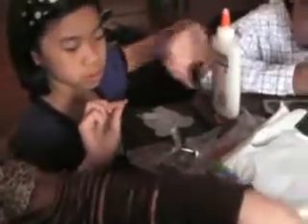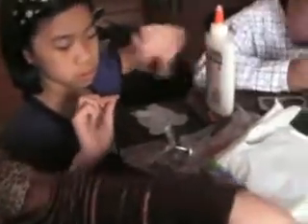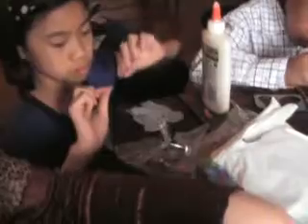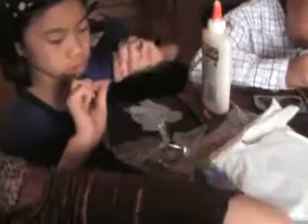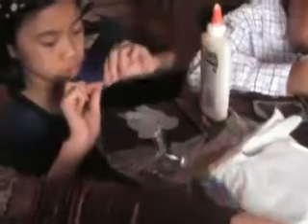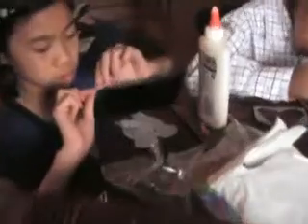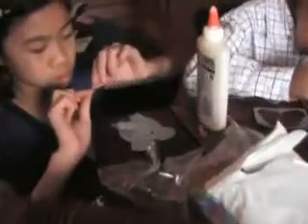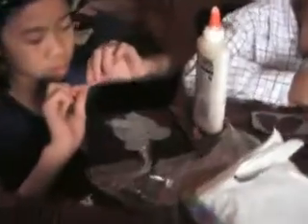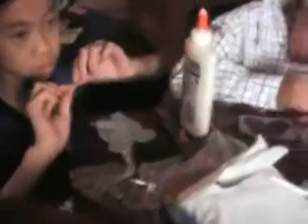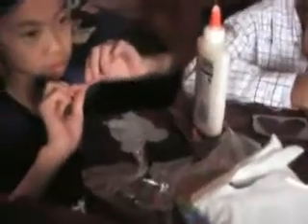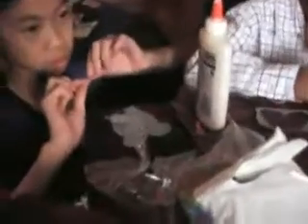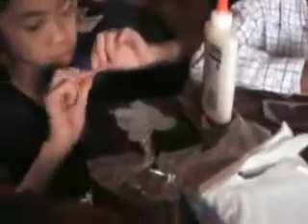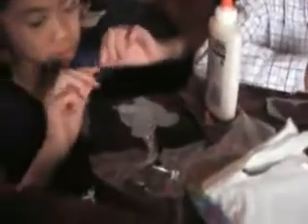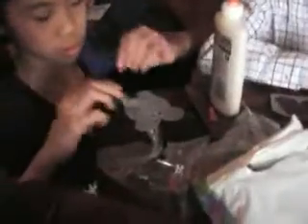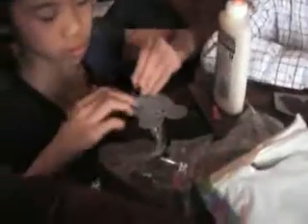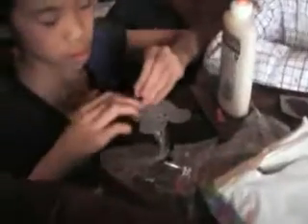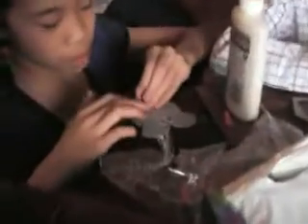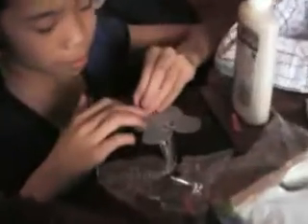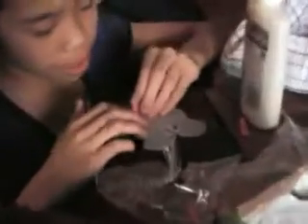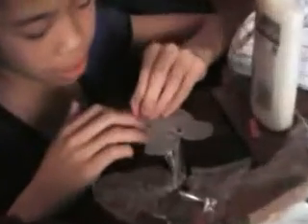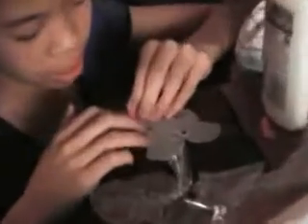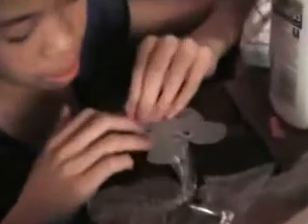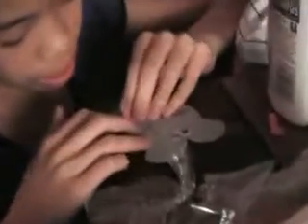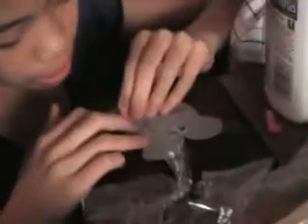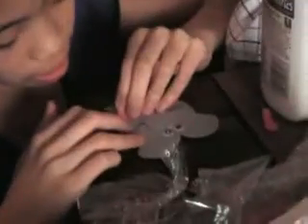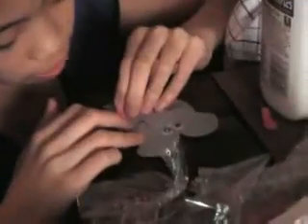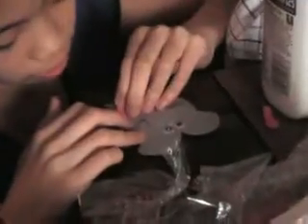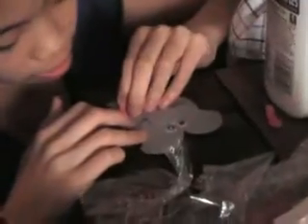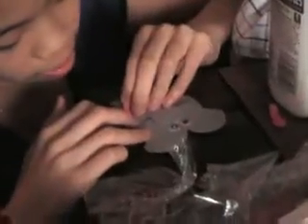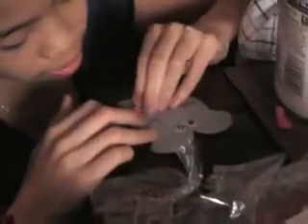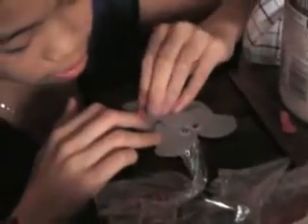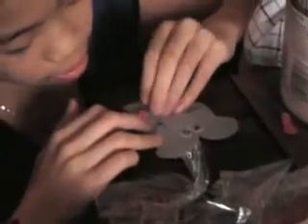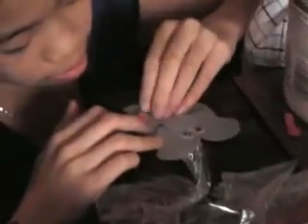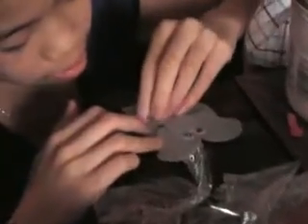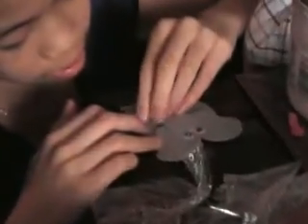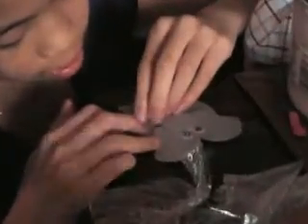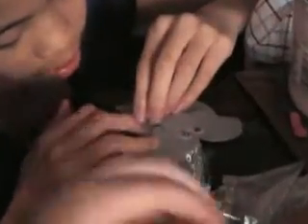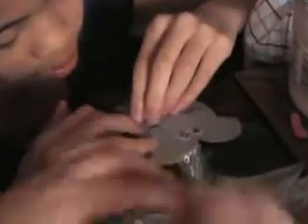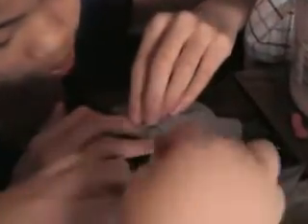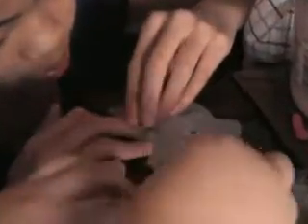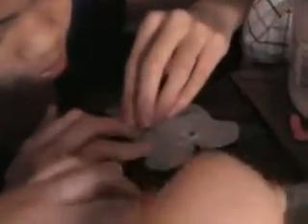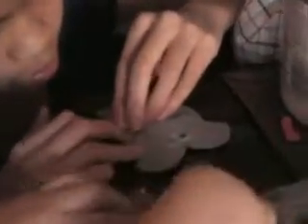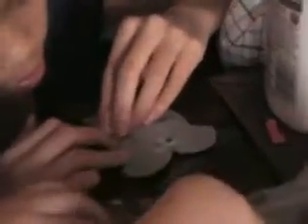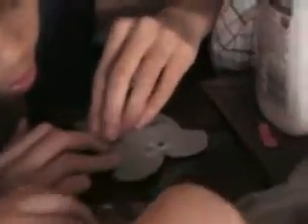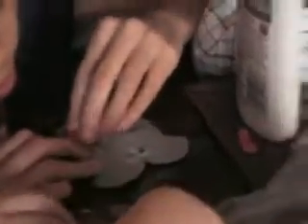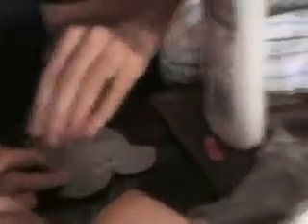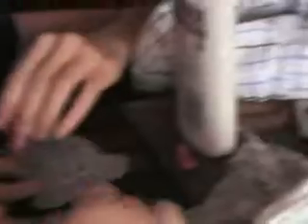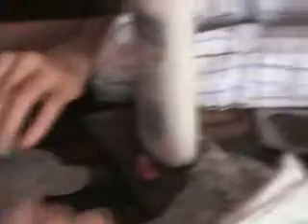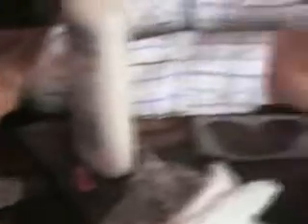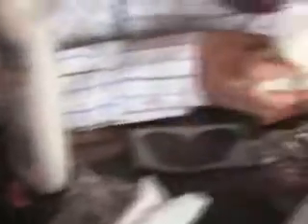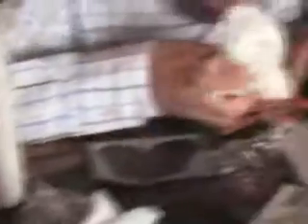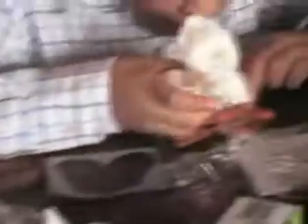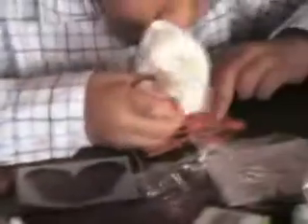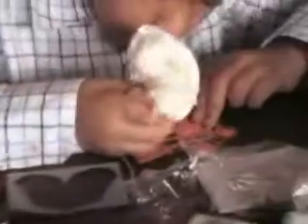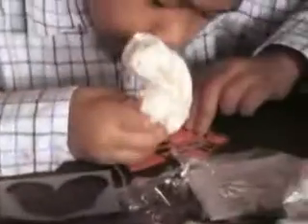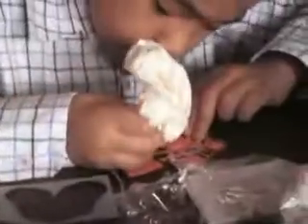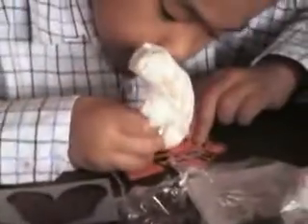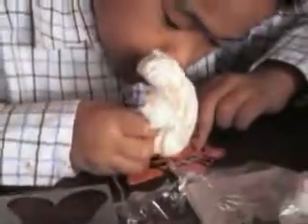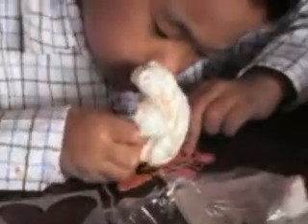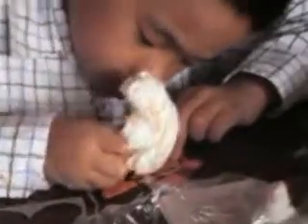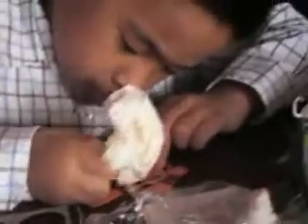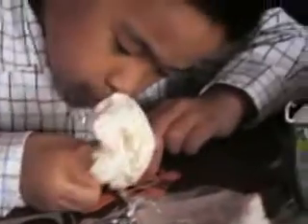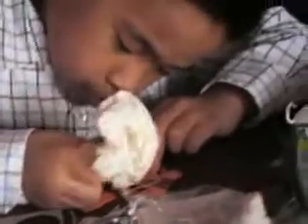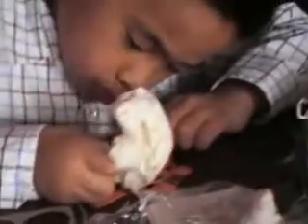What are you making, Kali? I'm making an elephant. I'm making a tiger. I already did that.